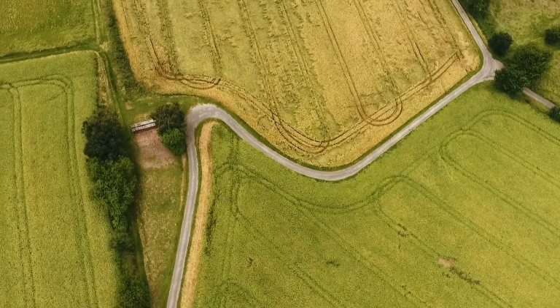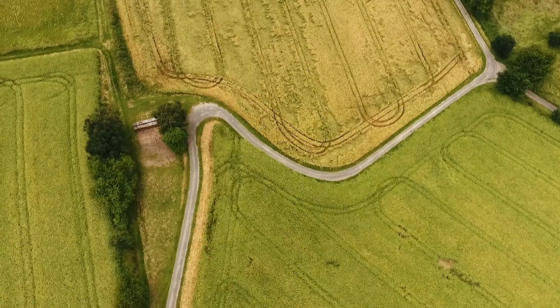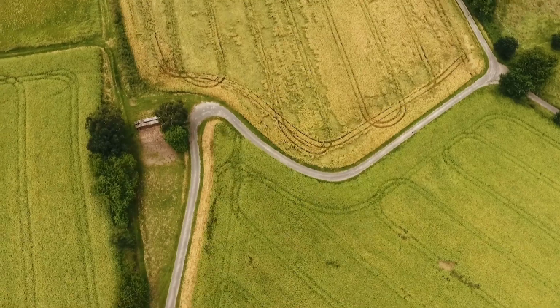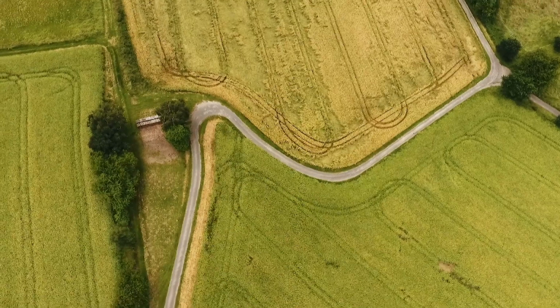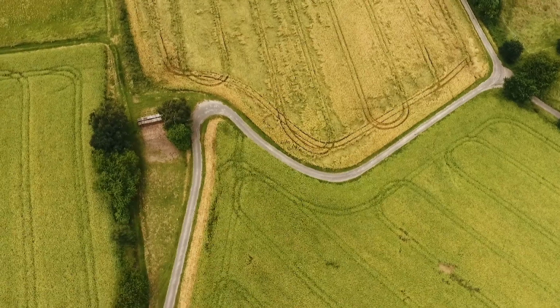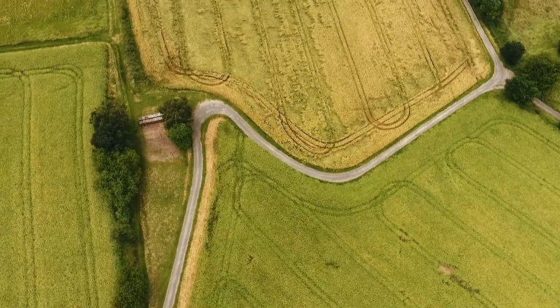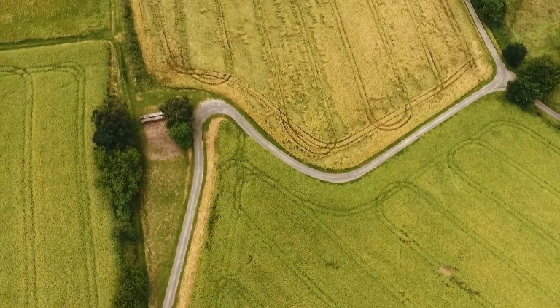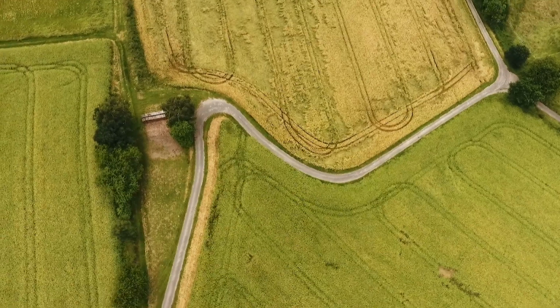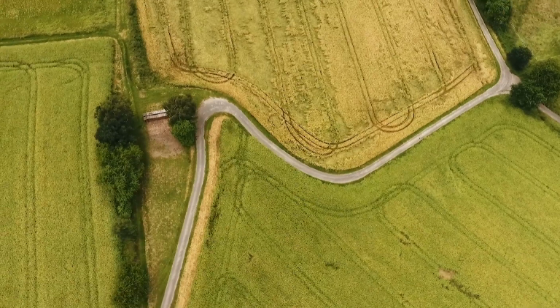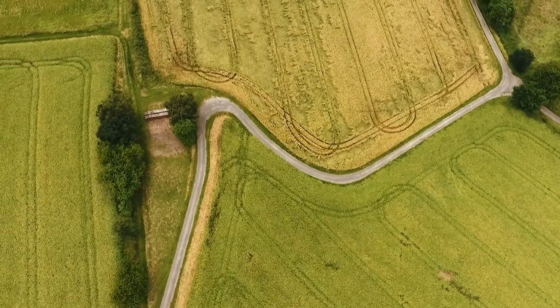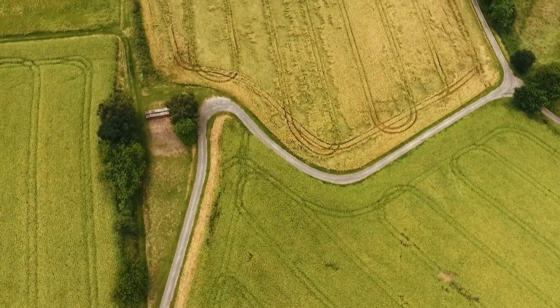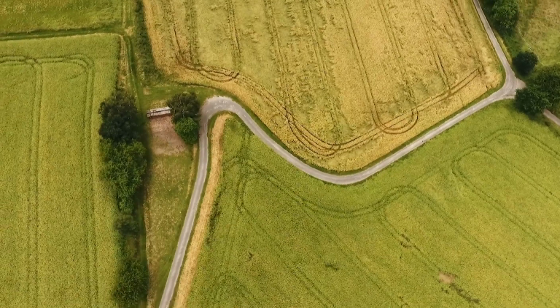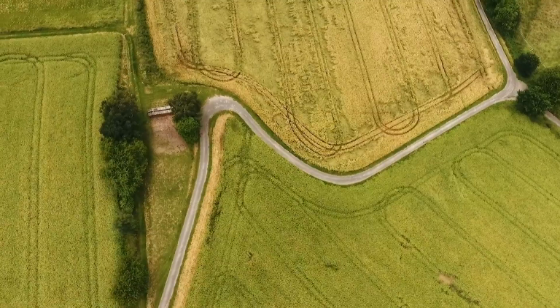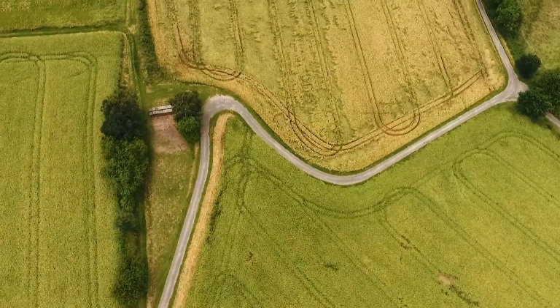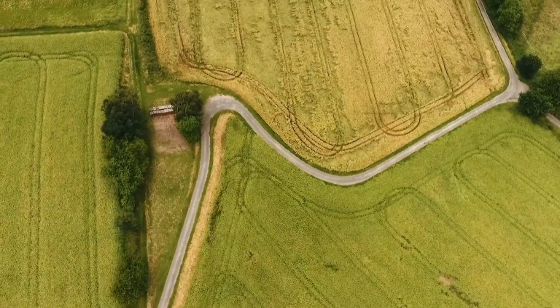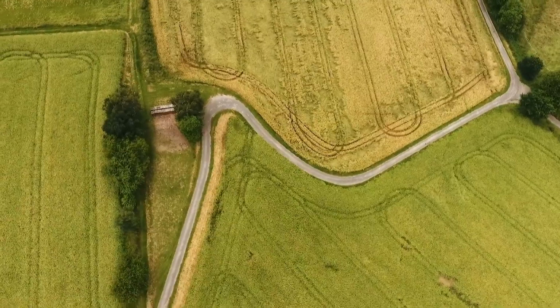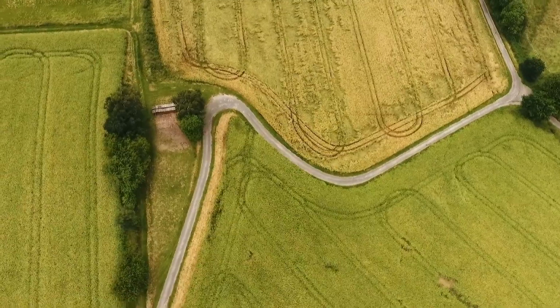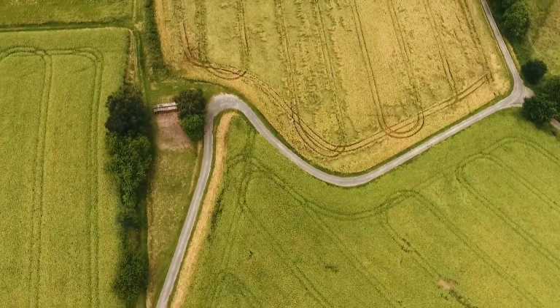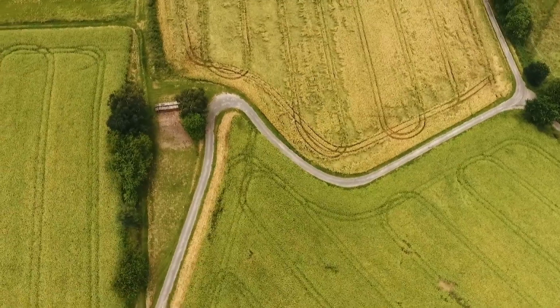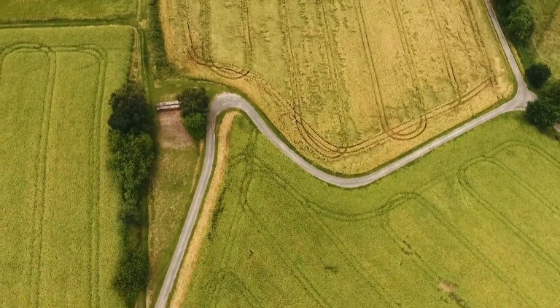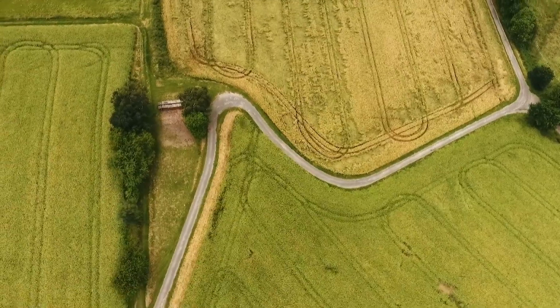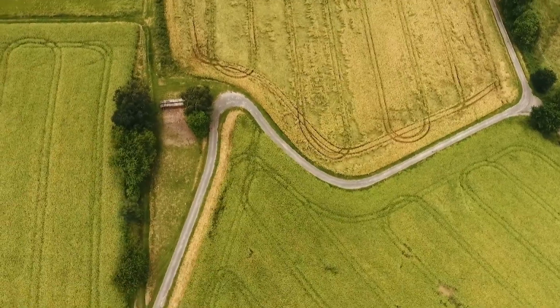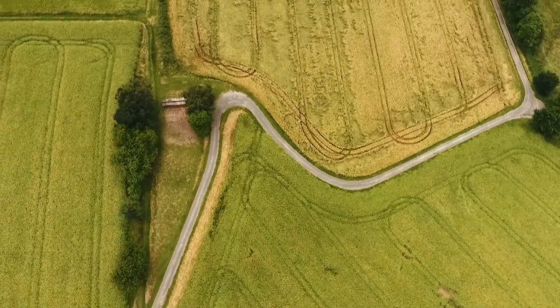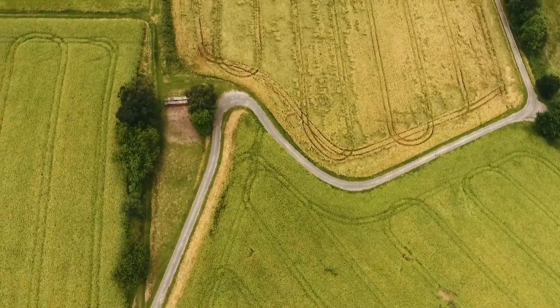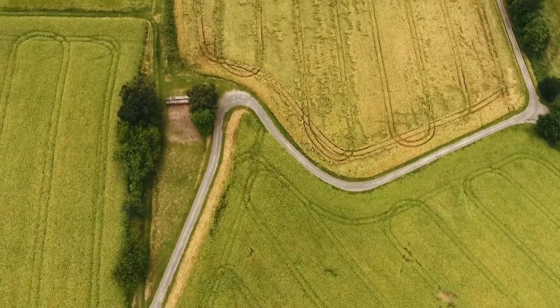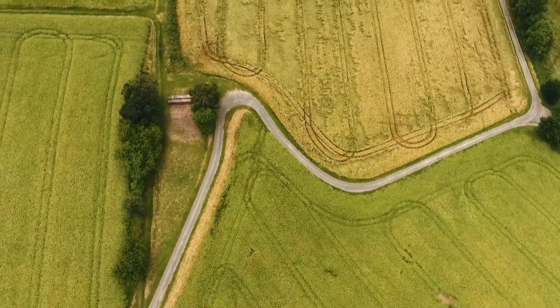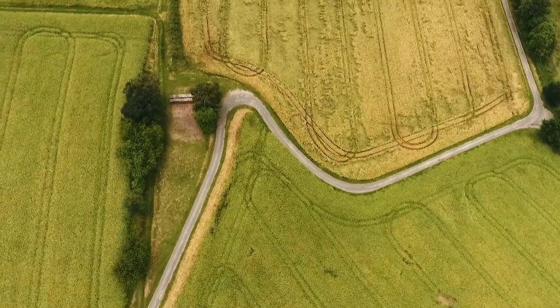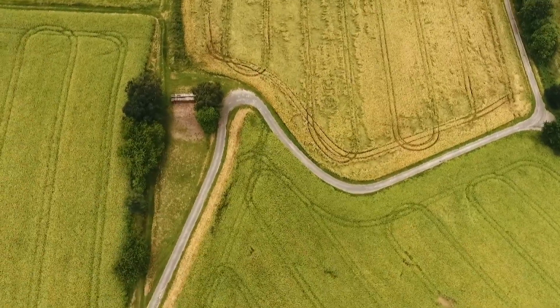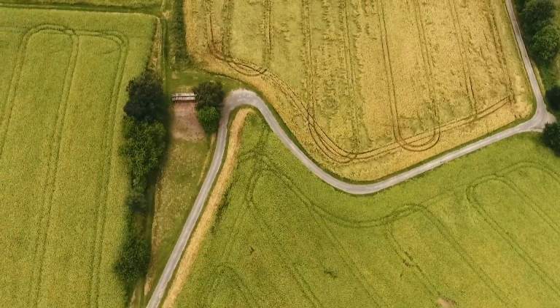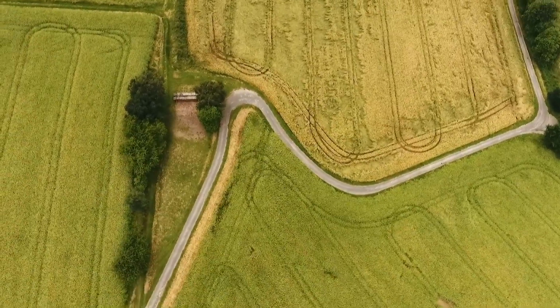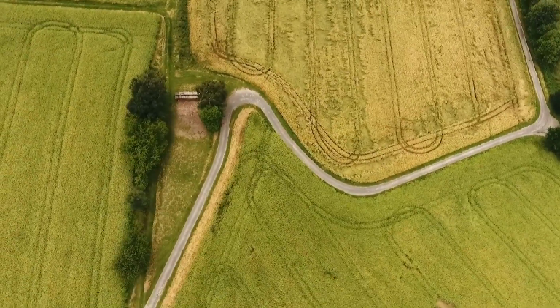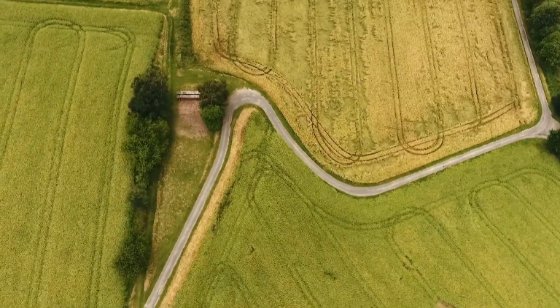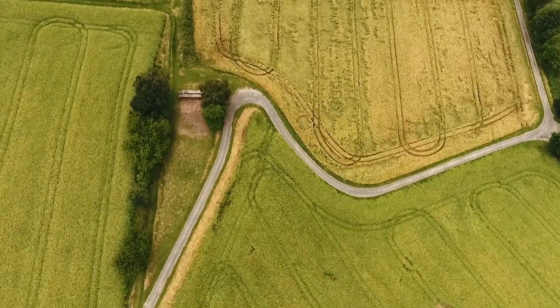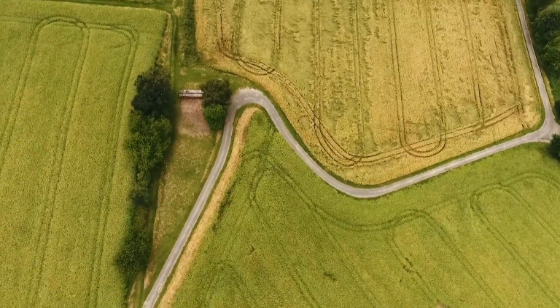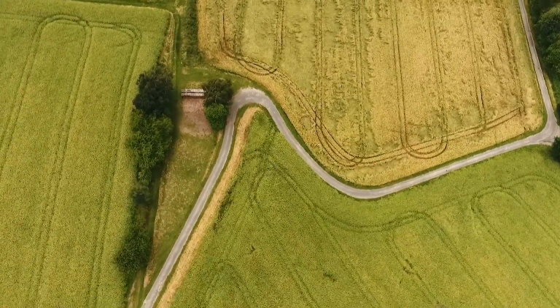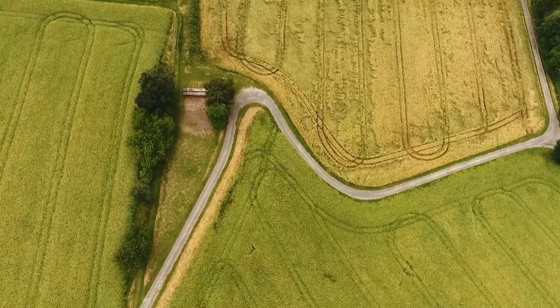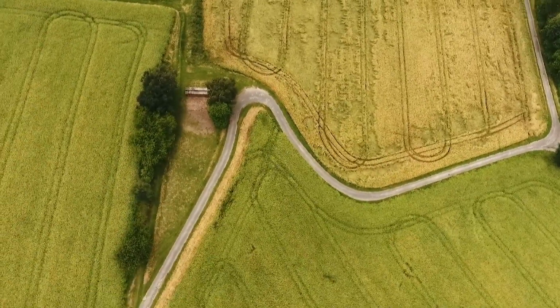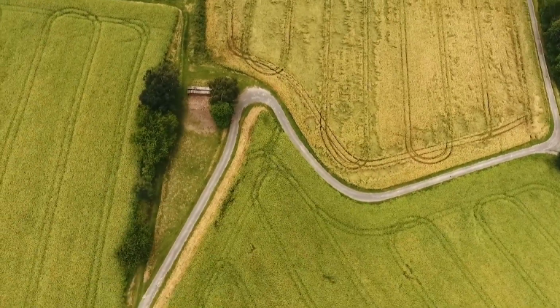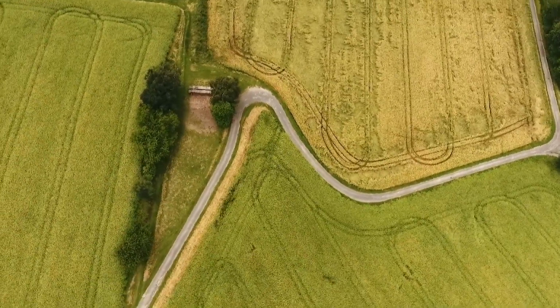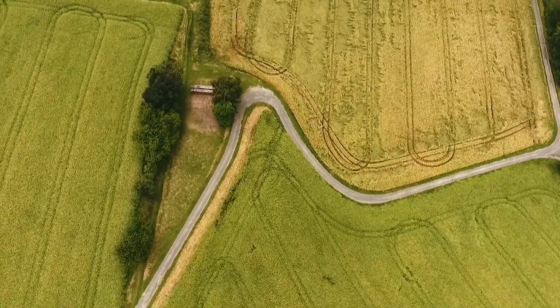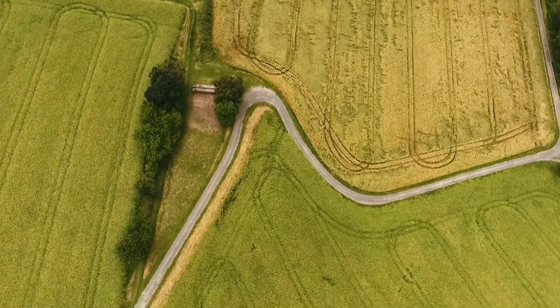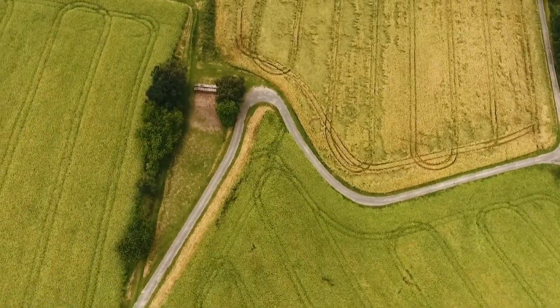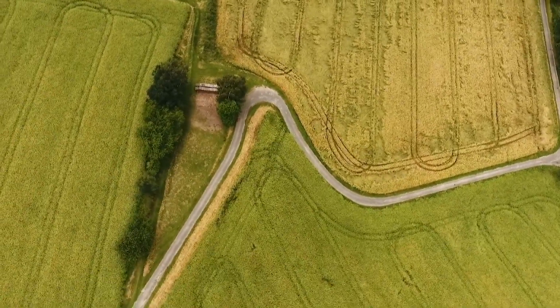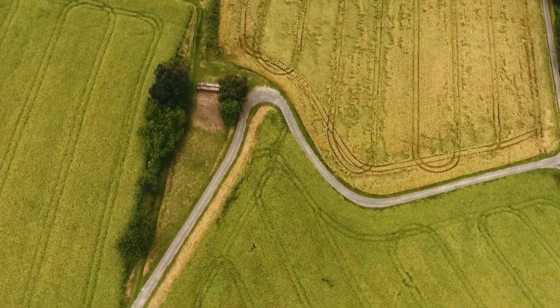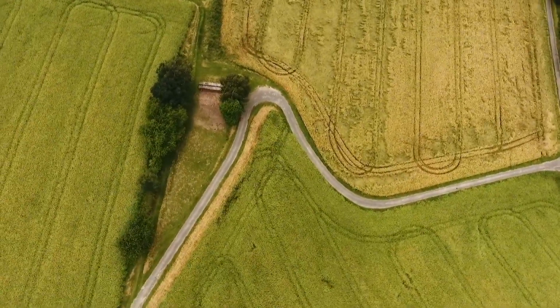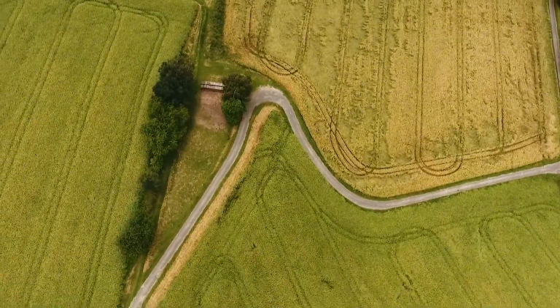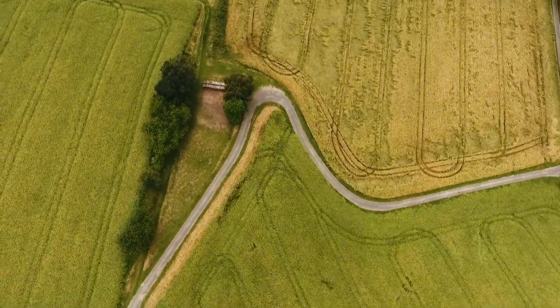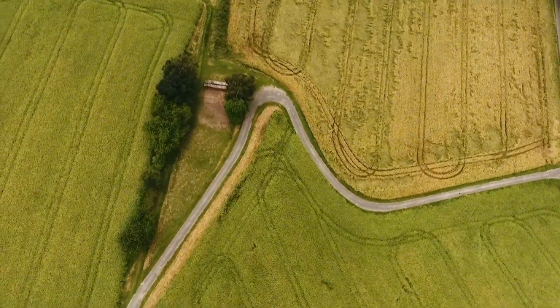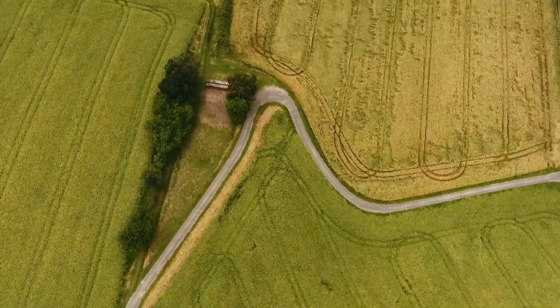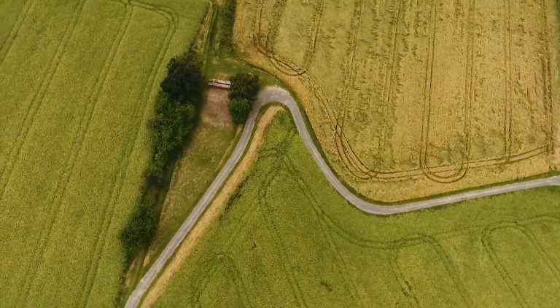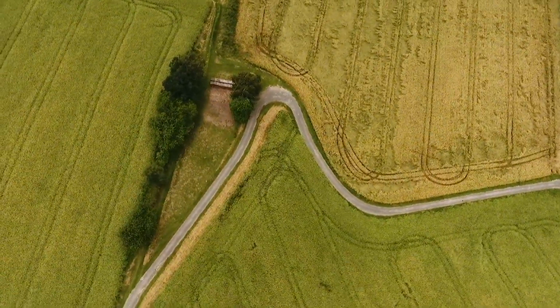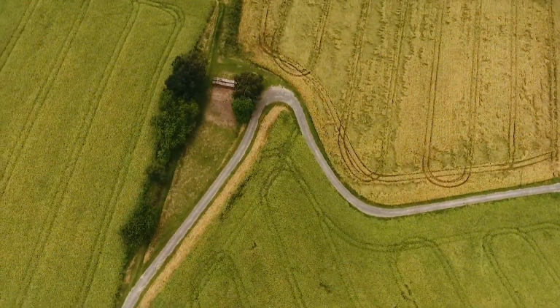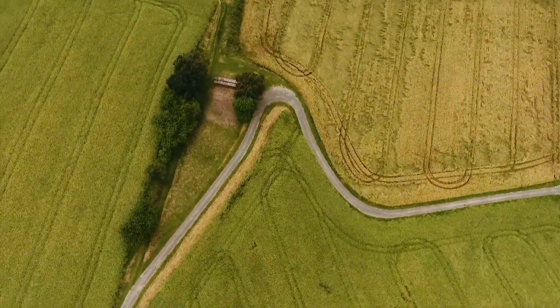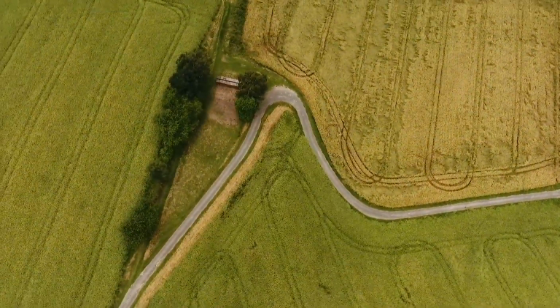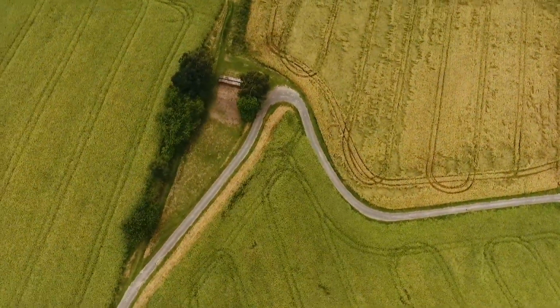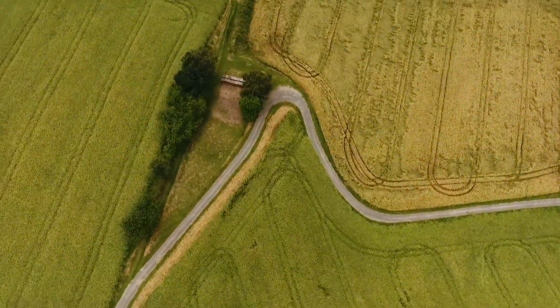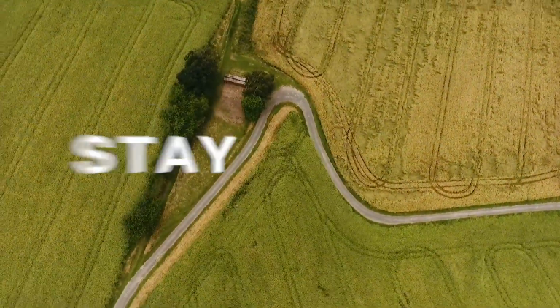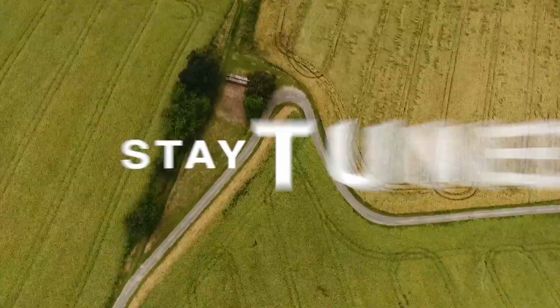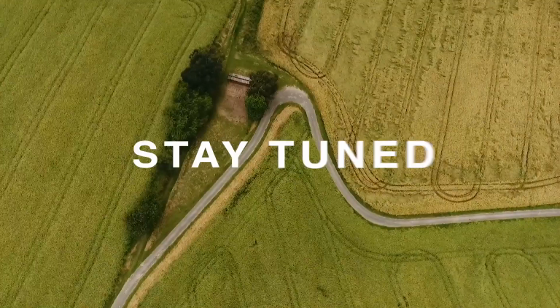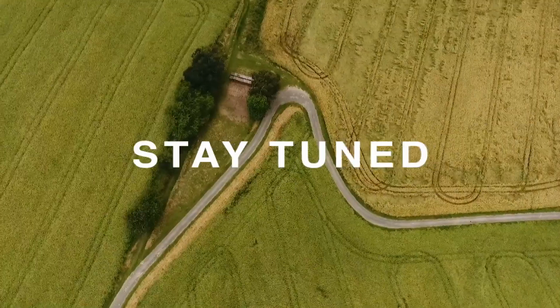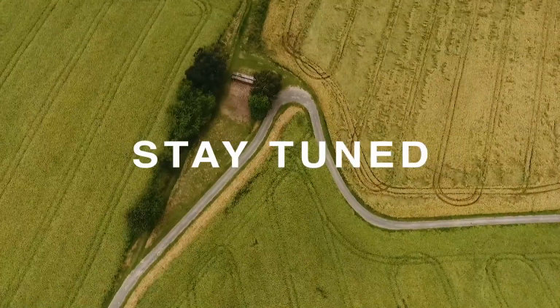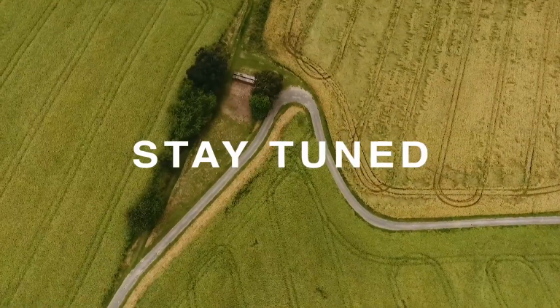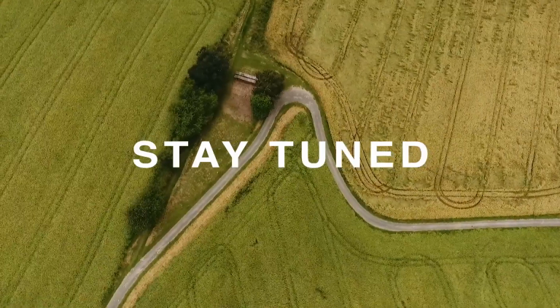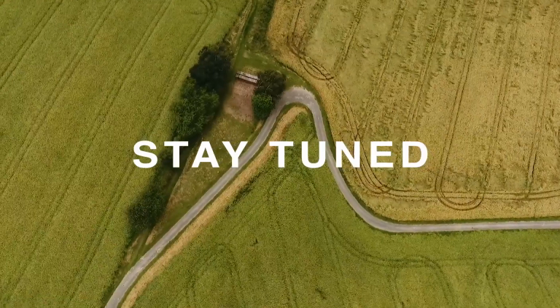Armed with this critical knowledge, are you ready to learn the secret techniques to defeat the dreaded rootworm? Stay tuned.